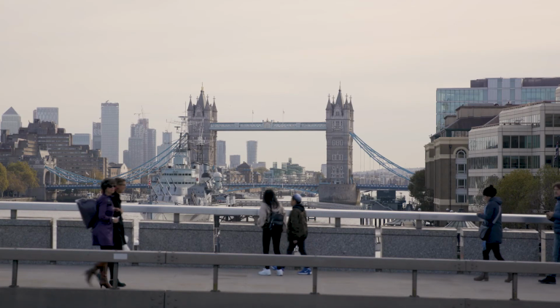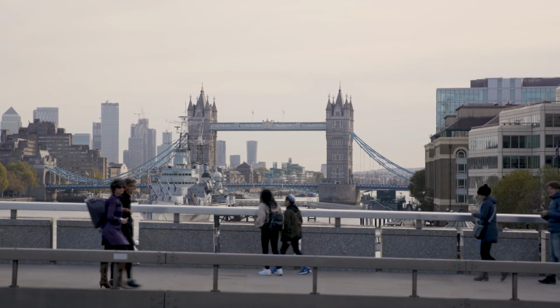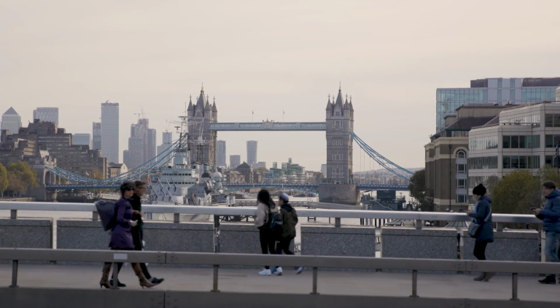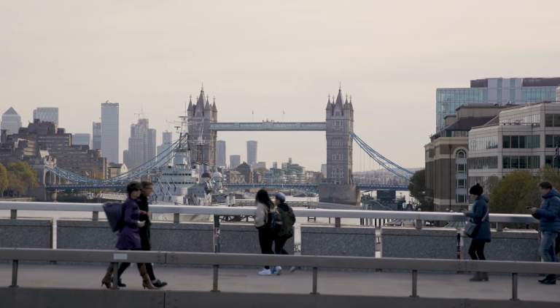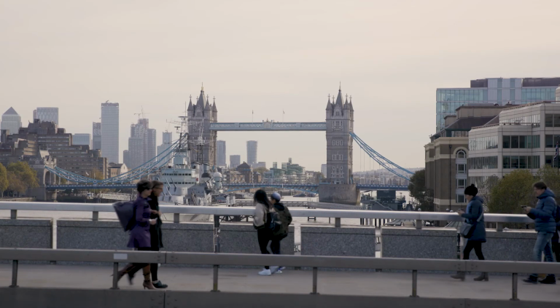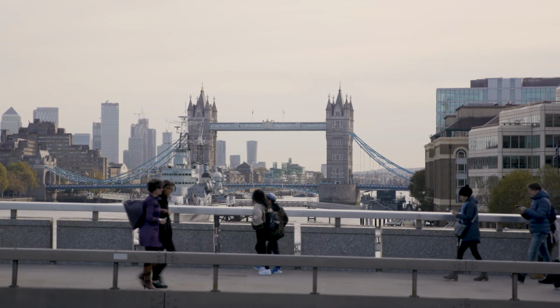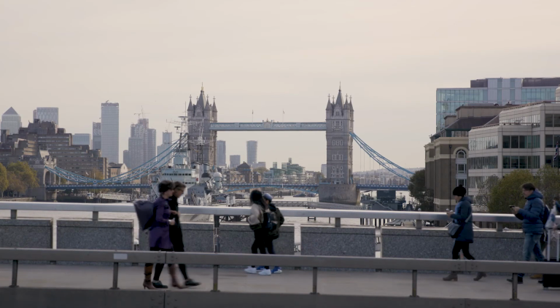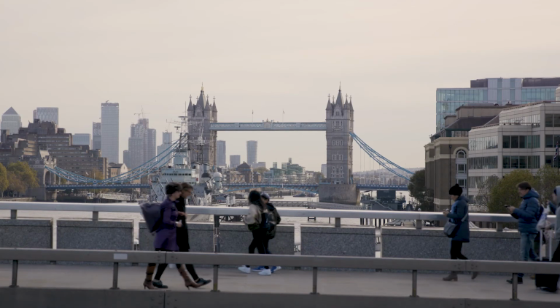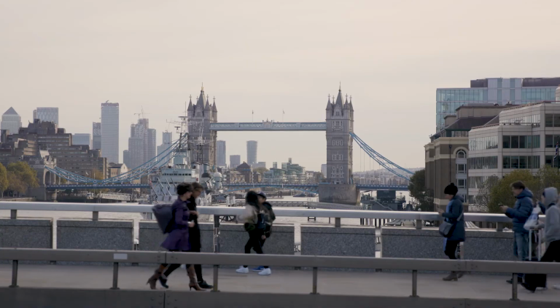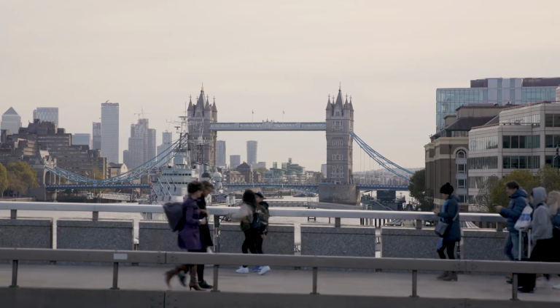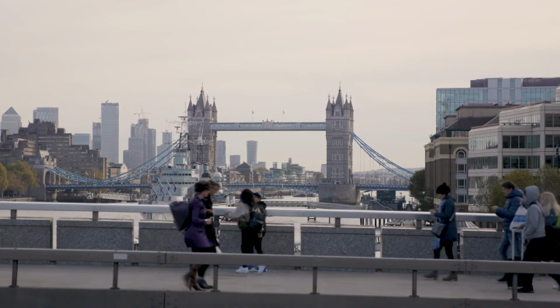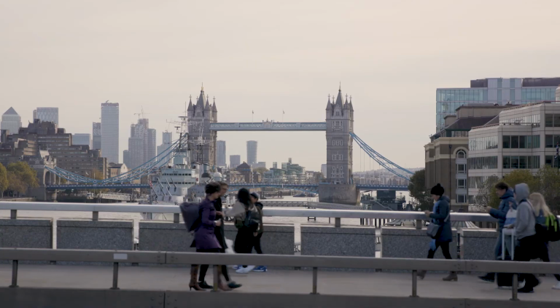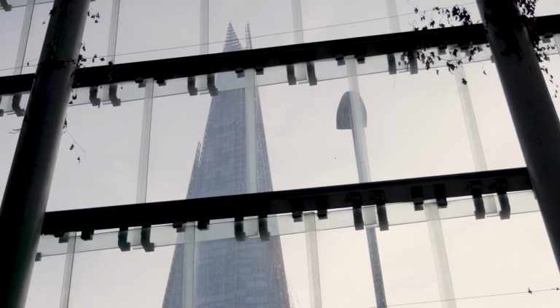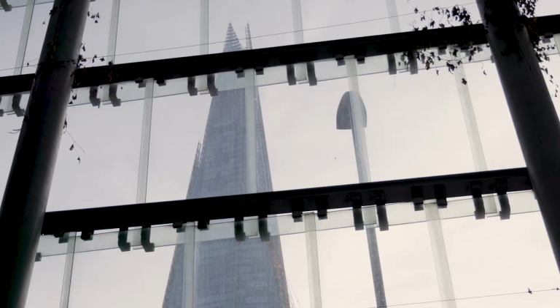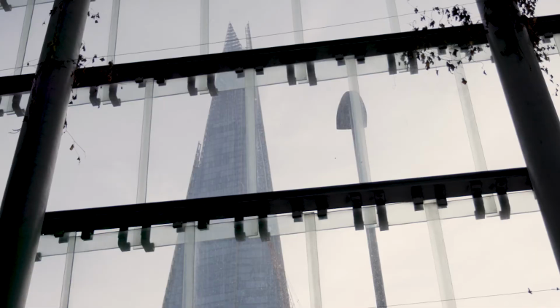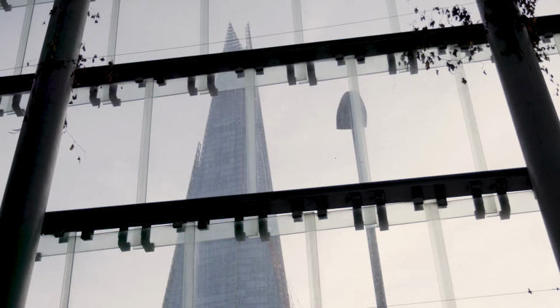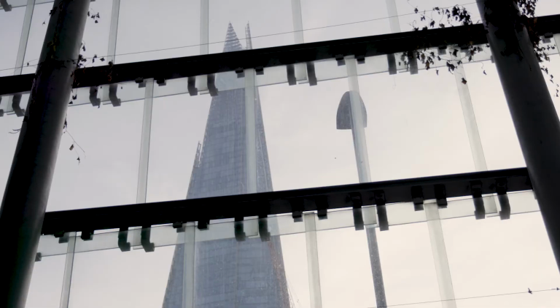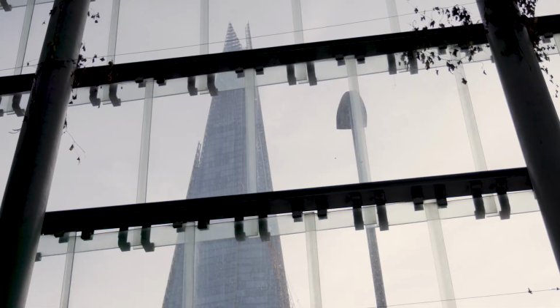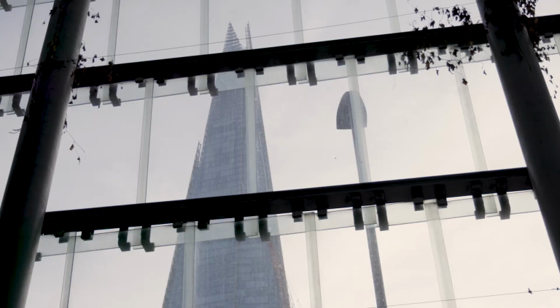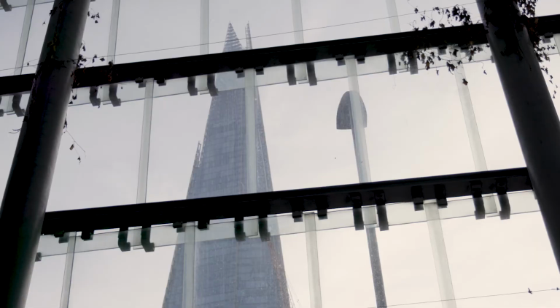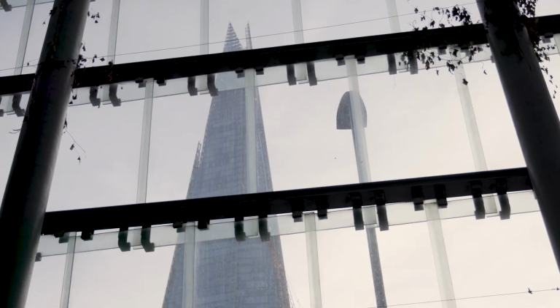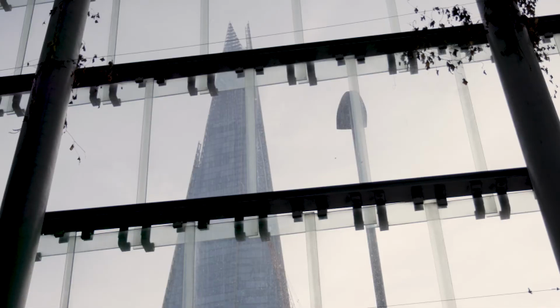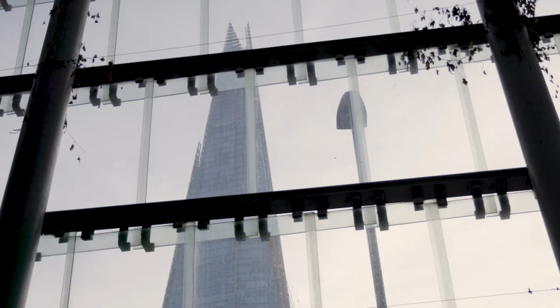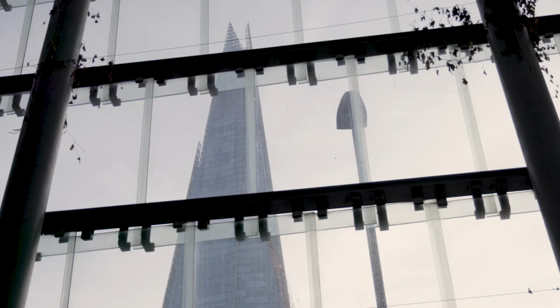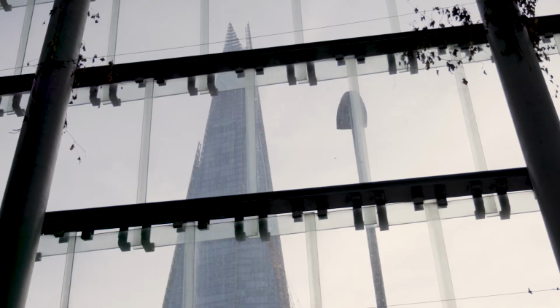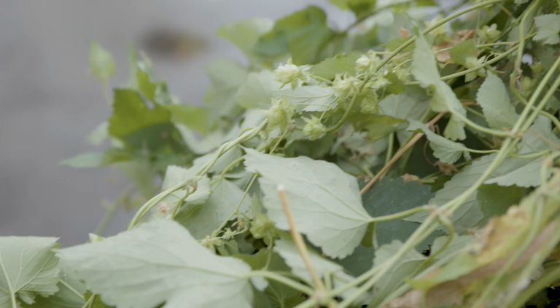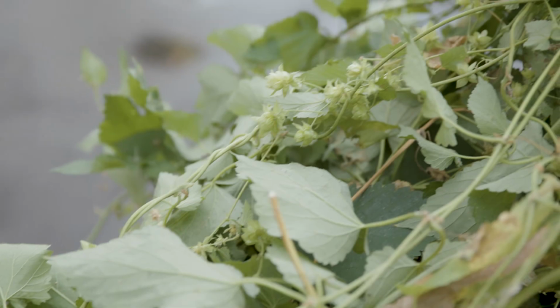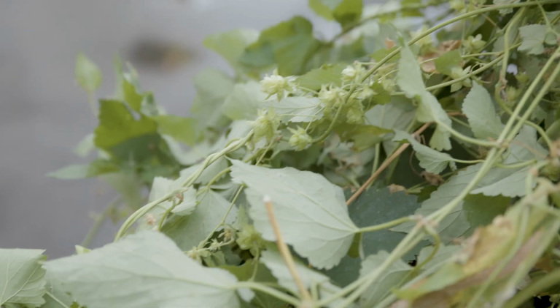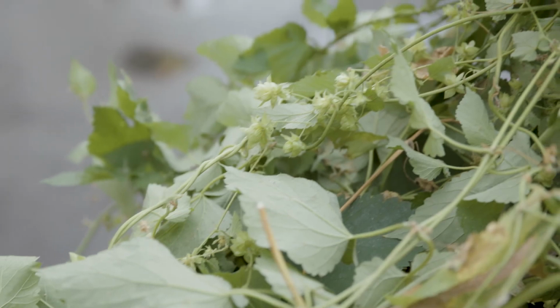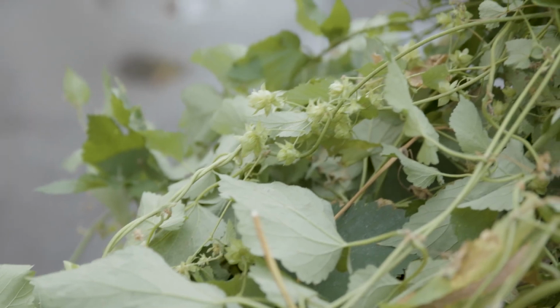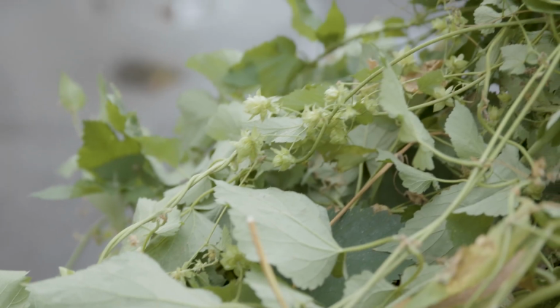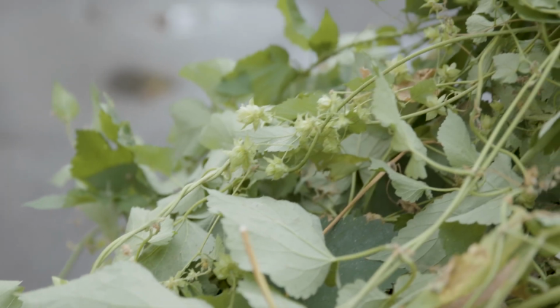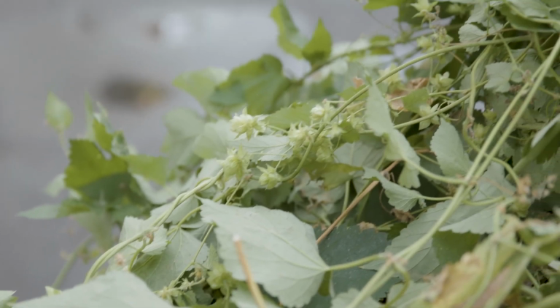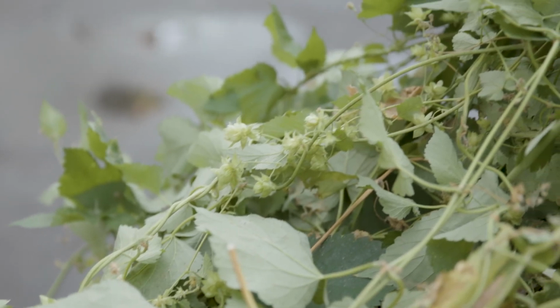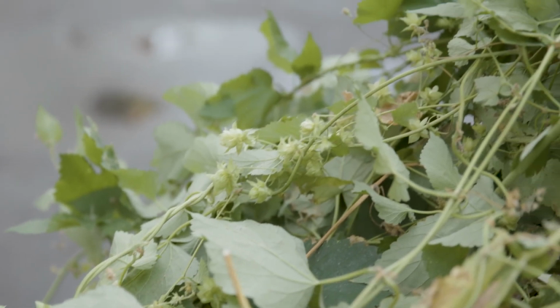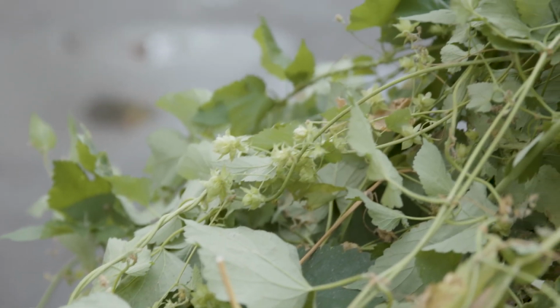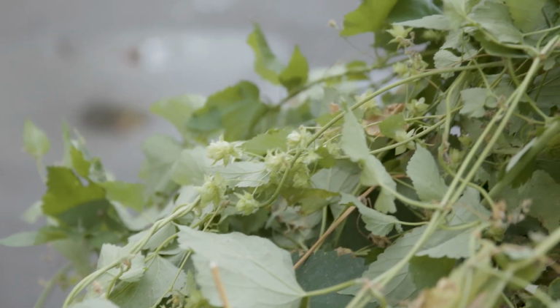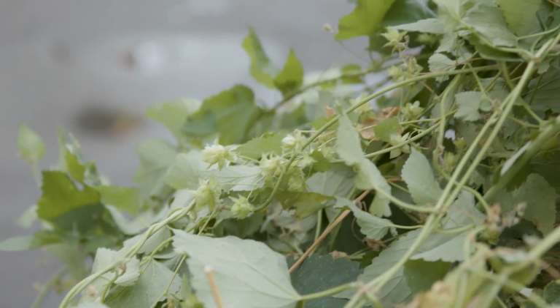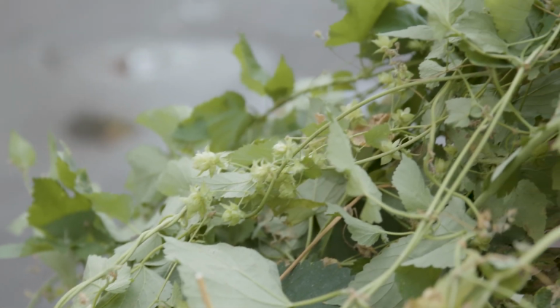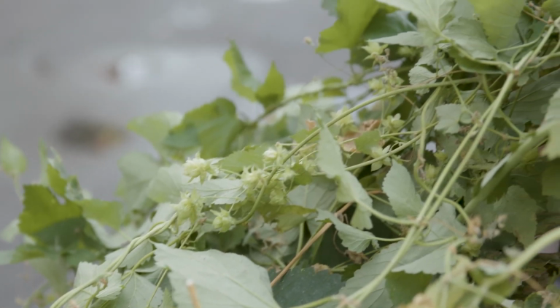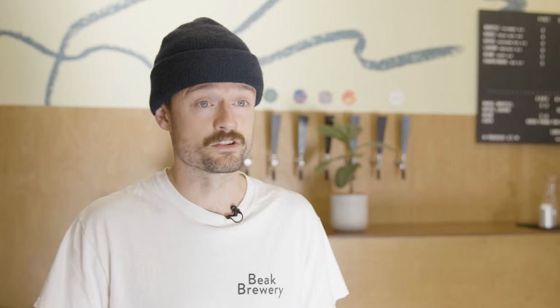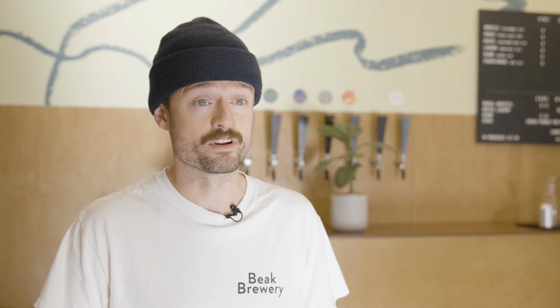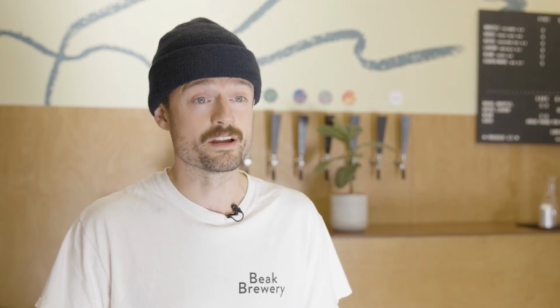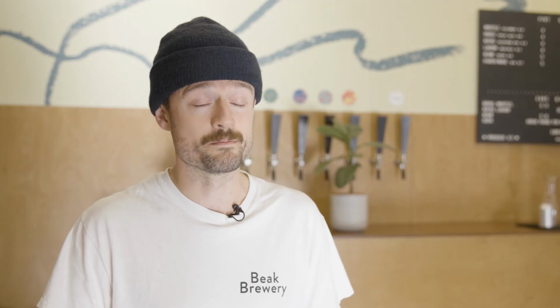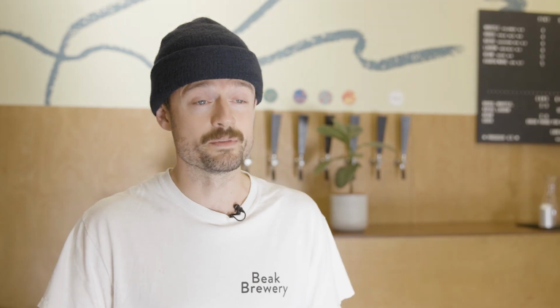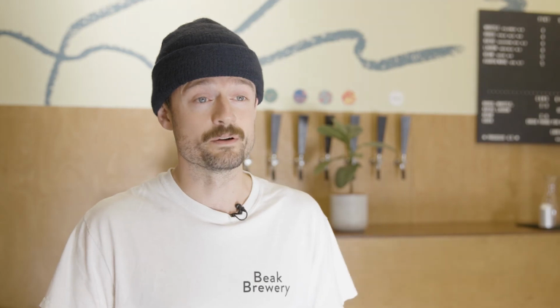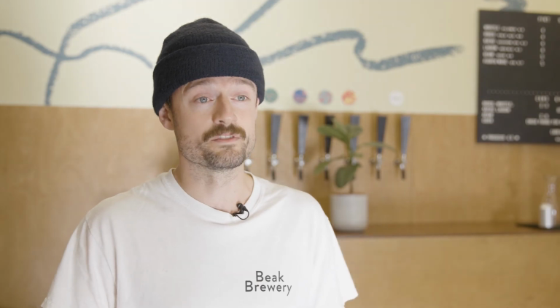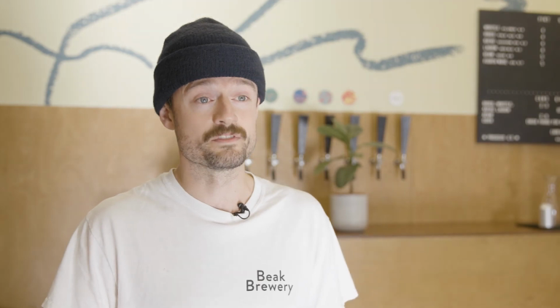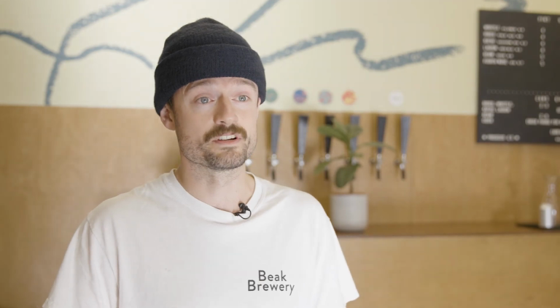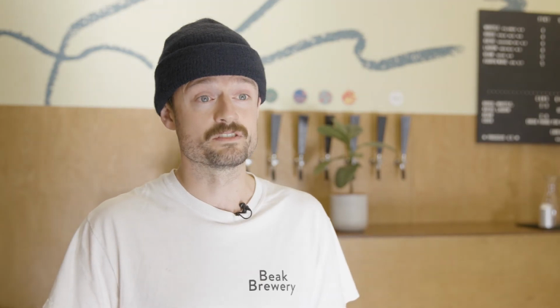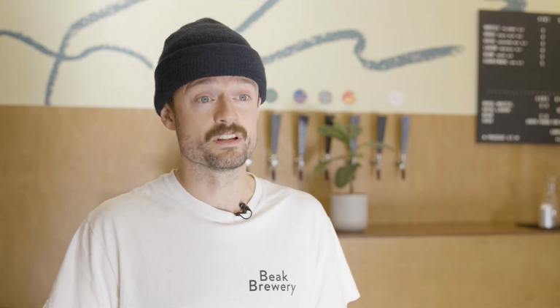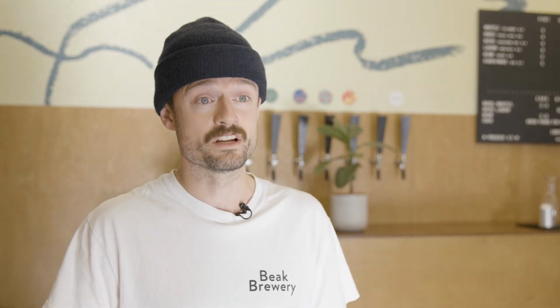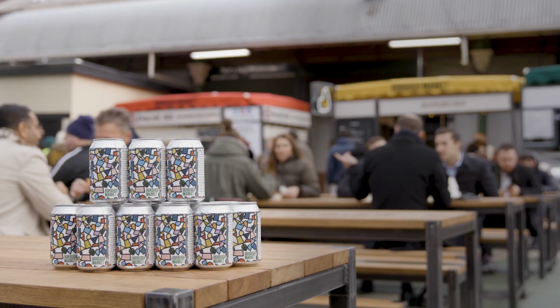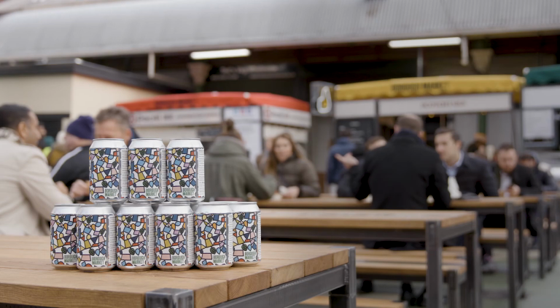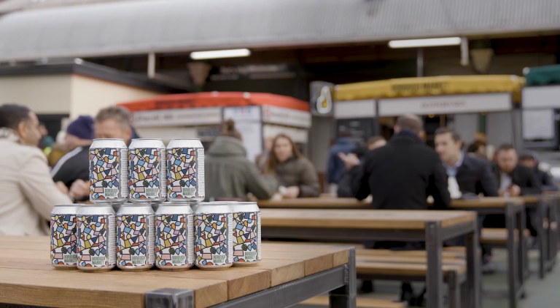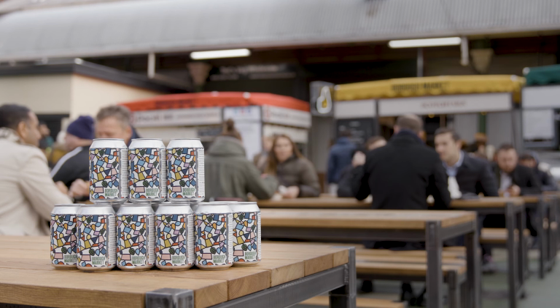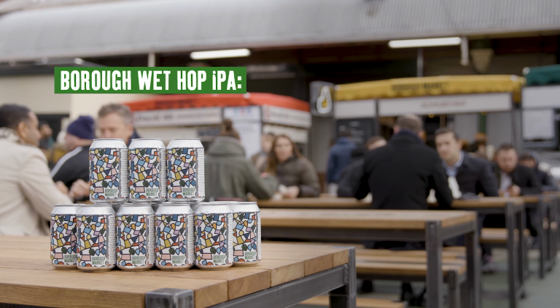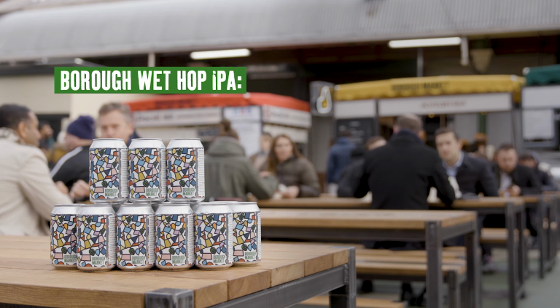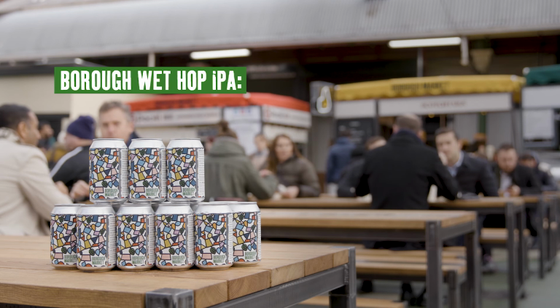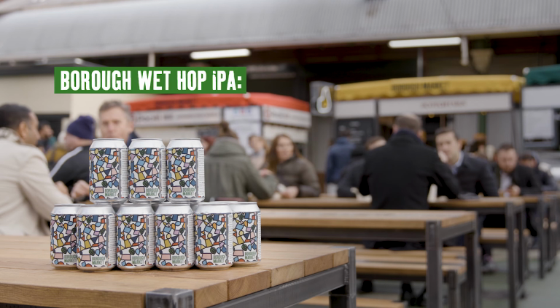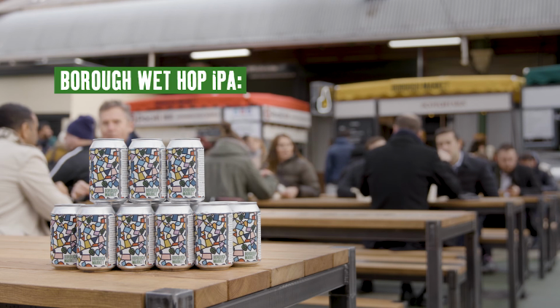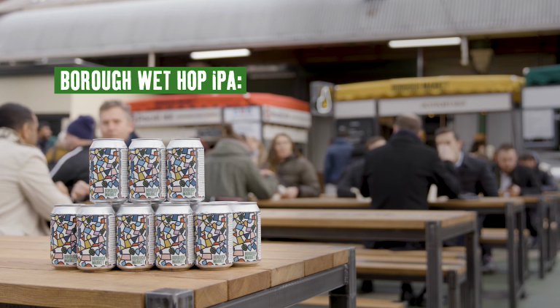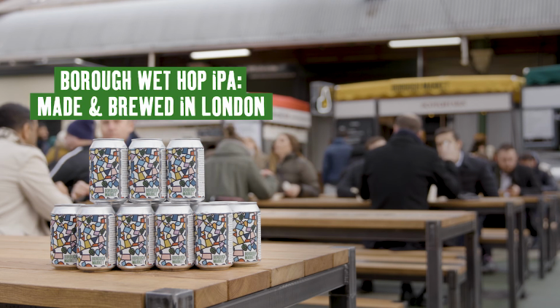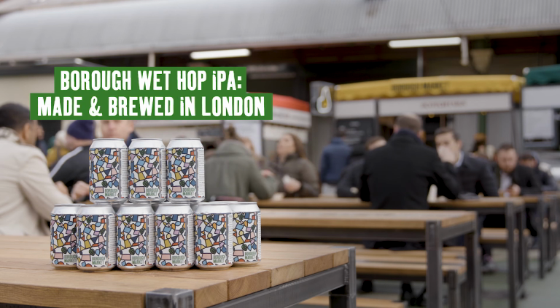It's about connecting people with seeing where the hops are grown and what they look like, to create a beer with a genuine sense of place.